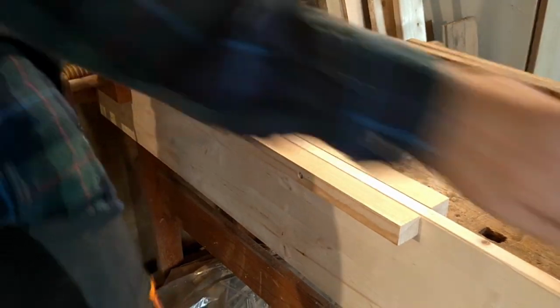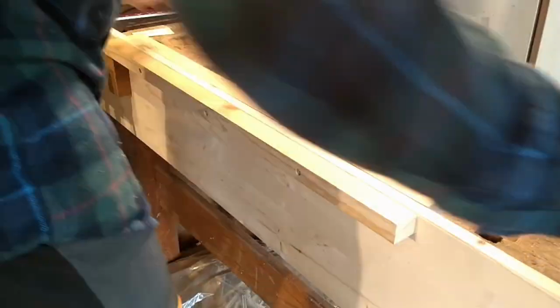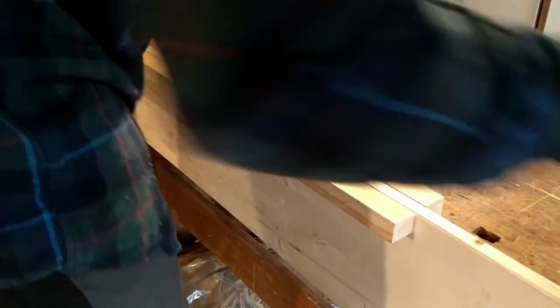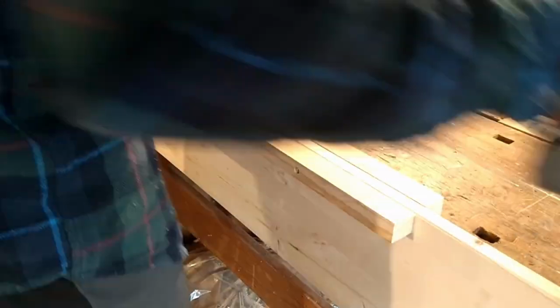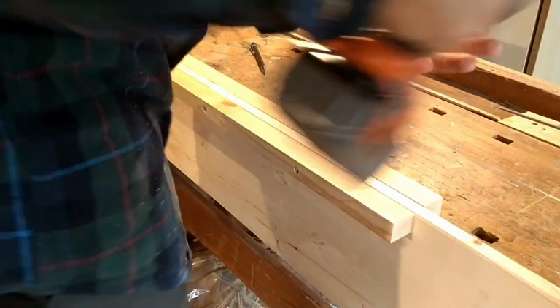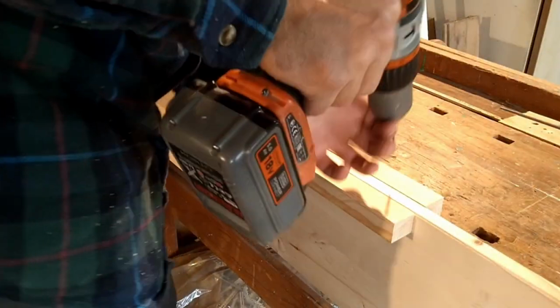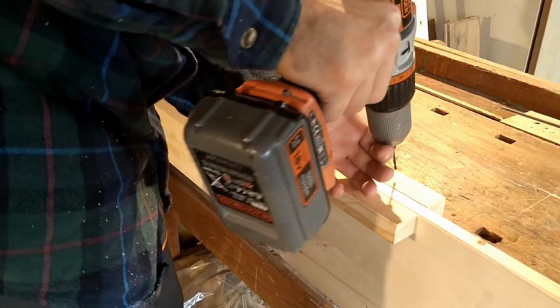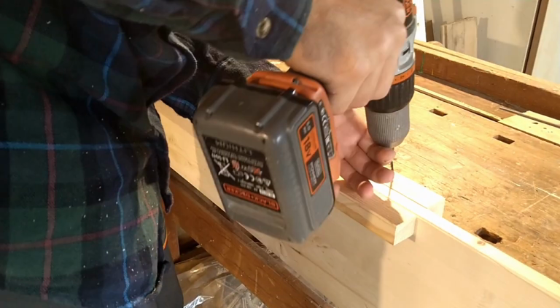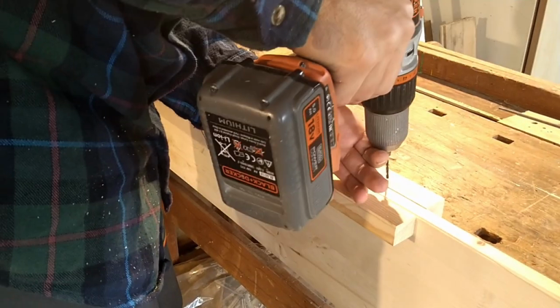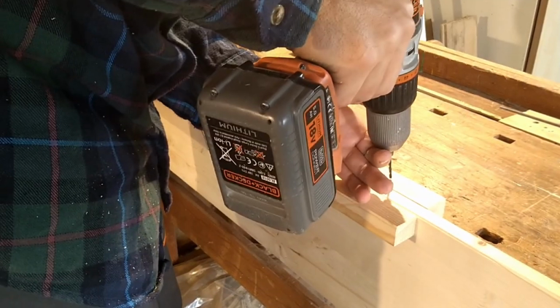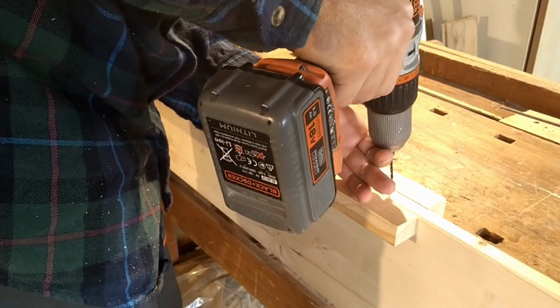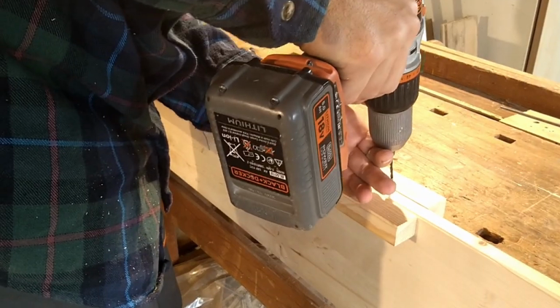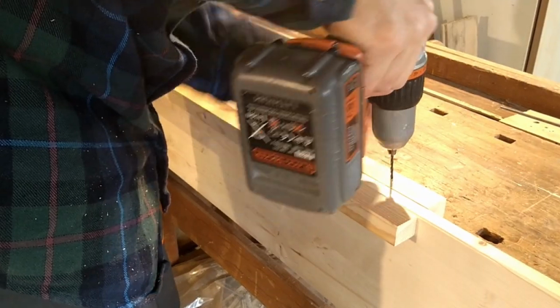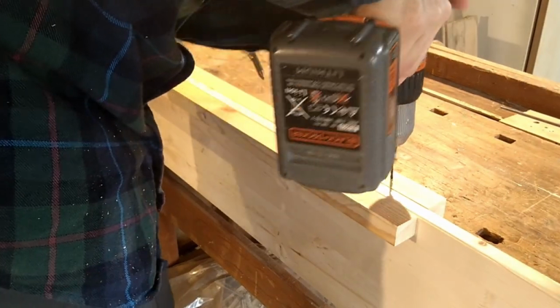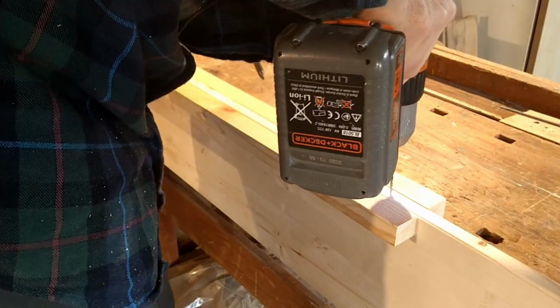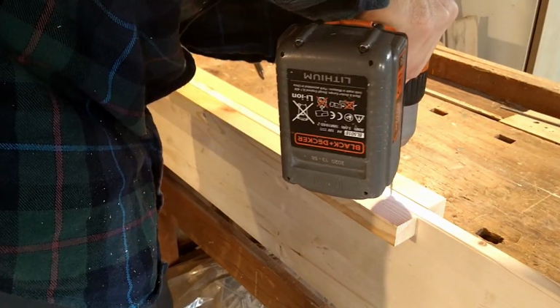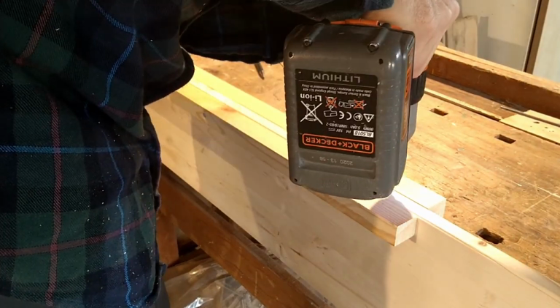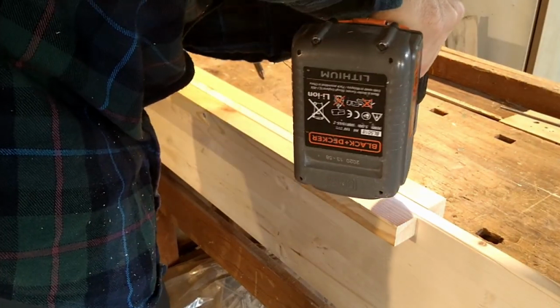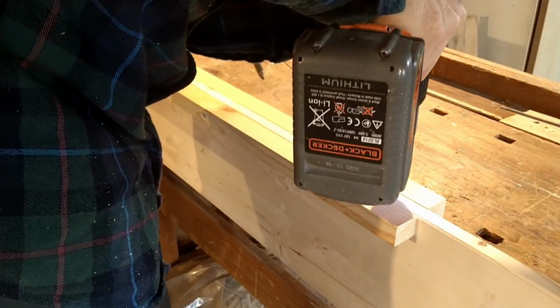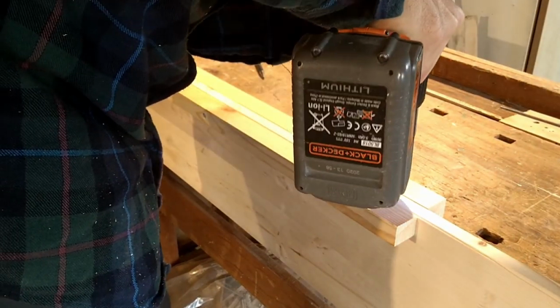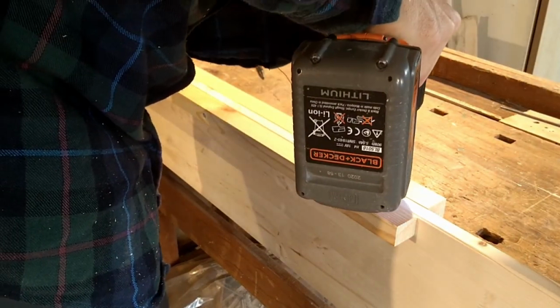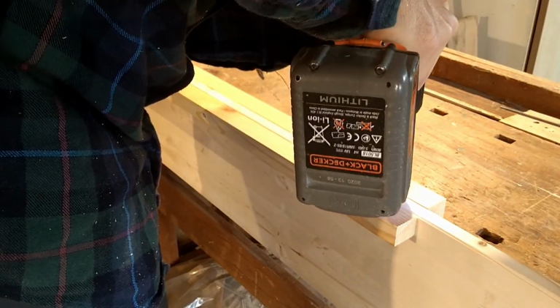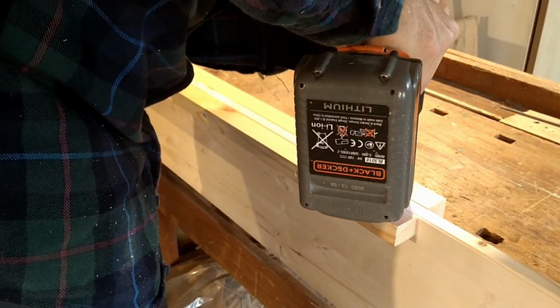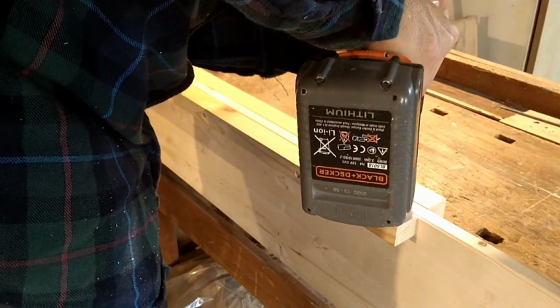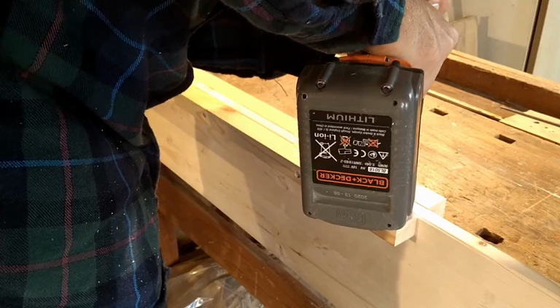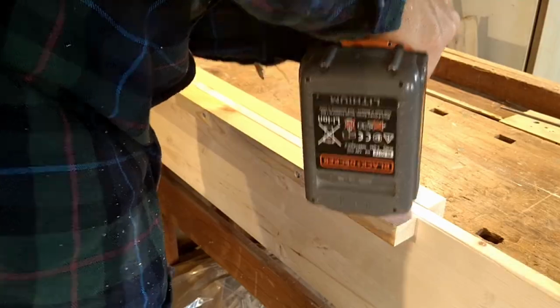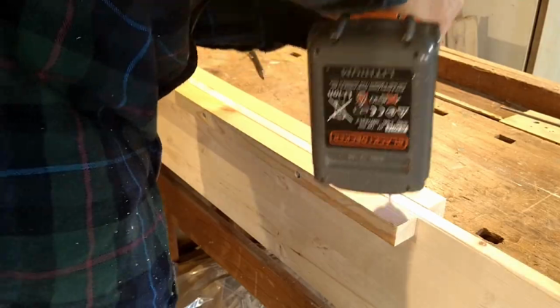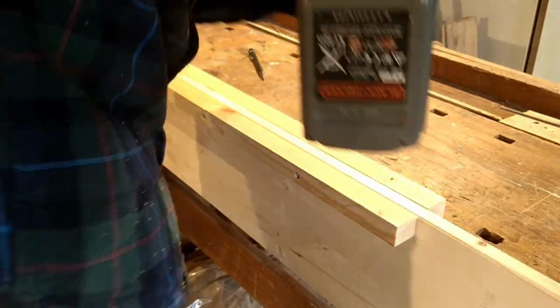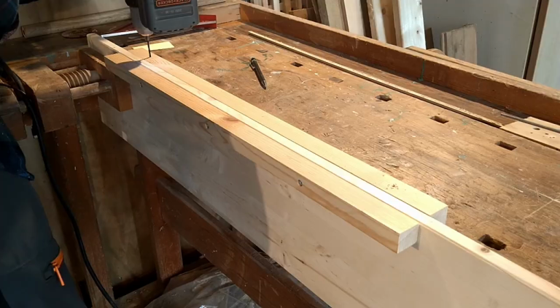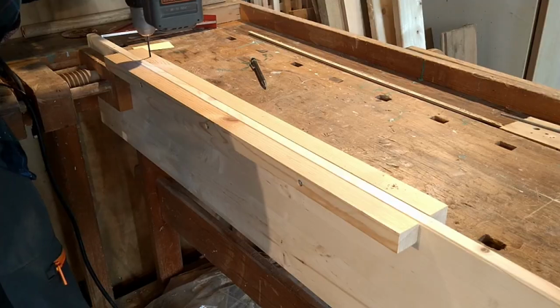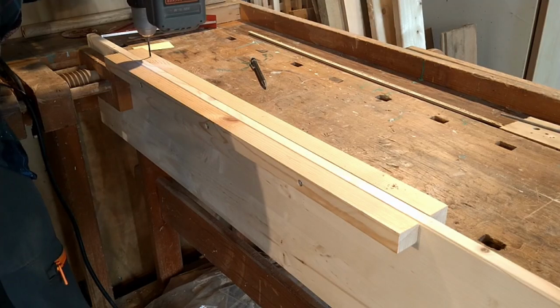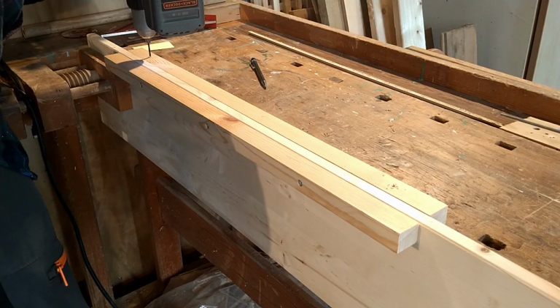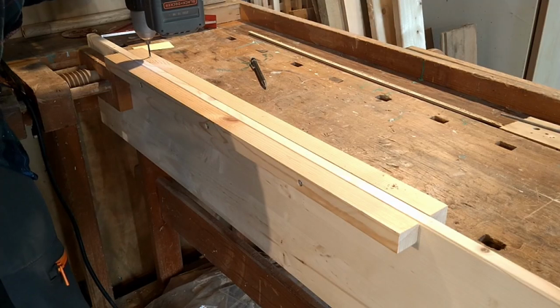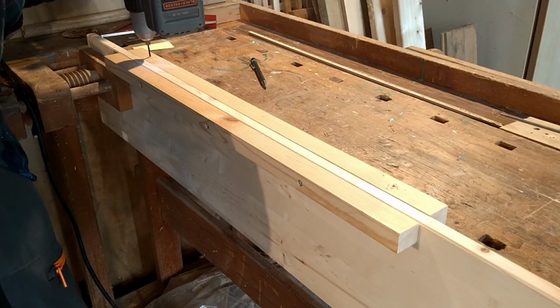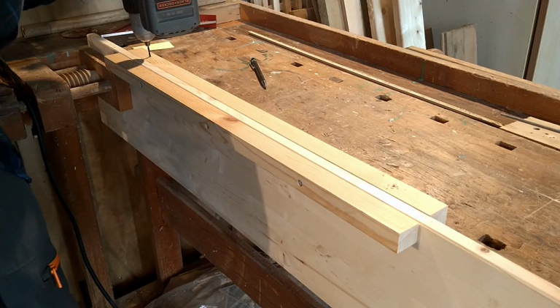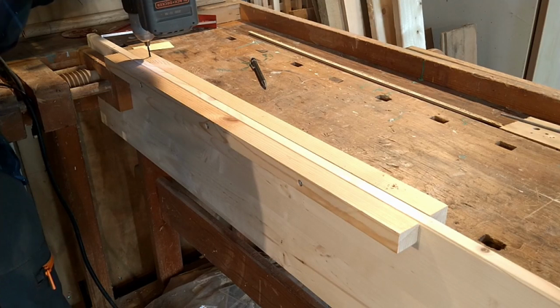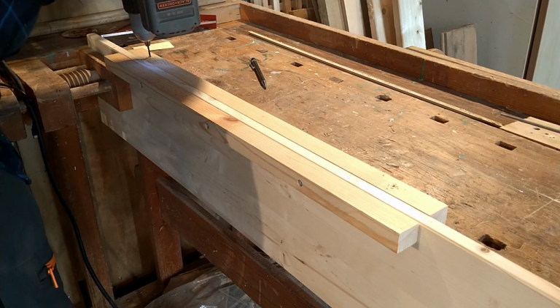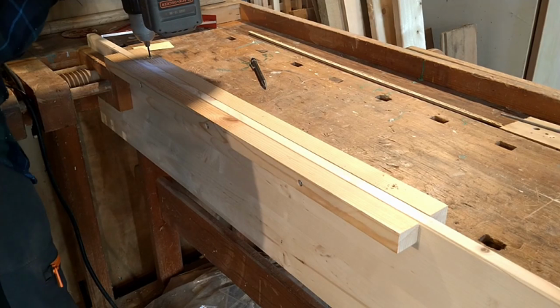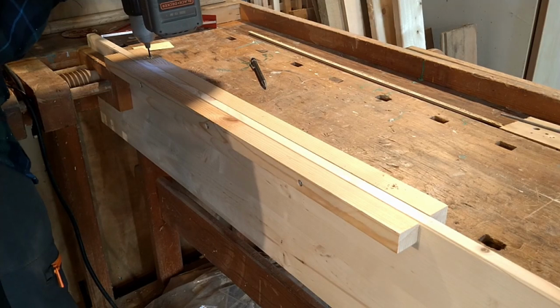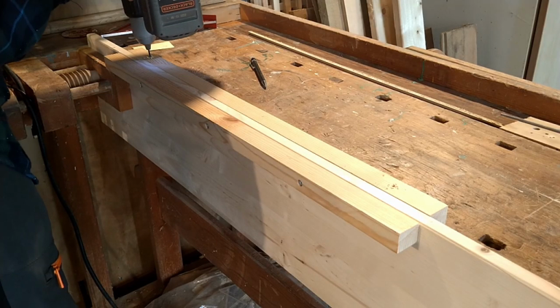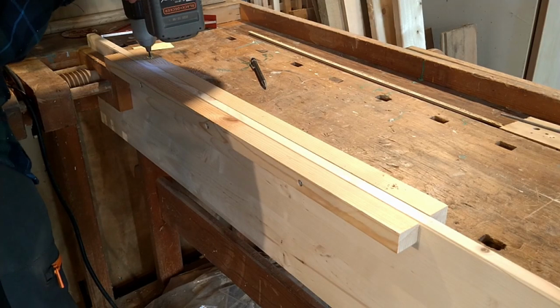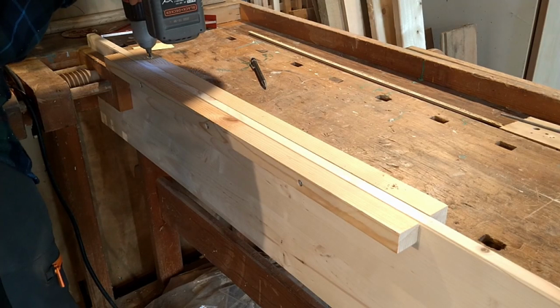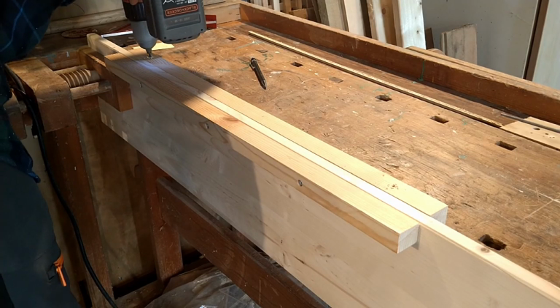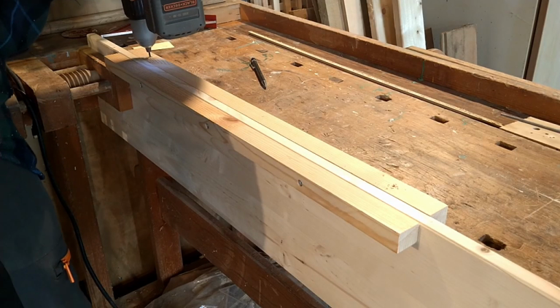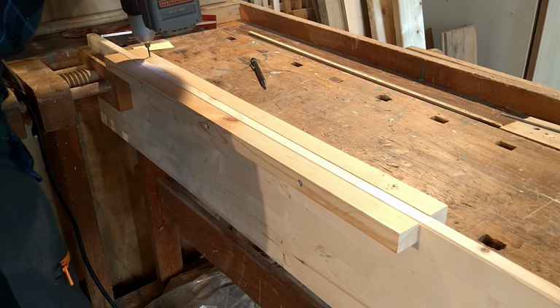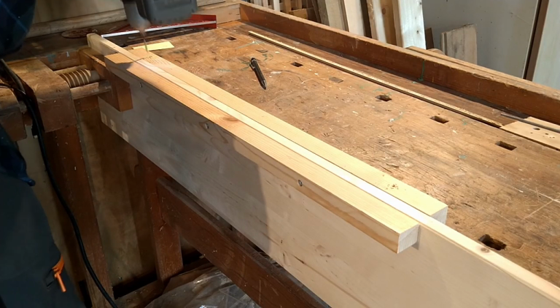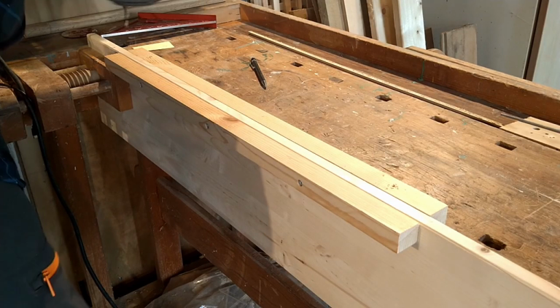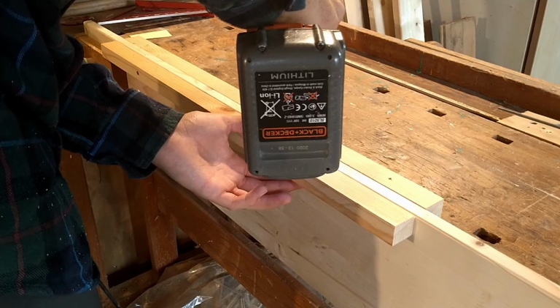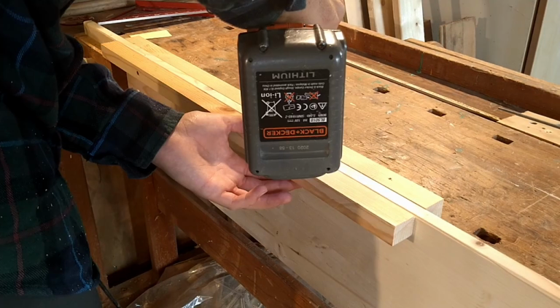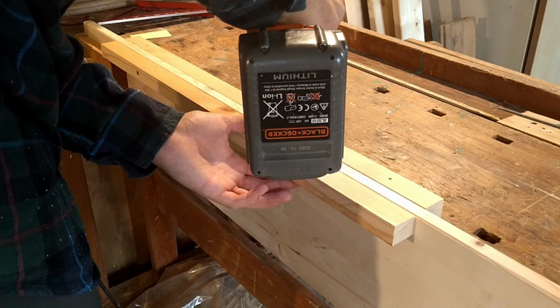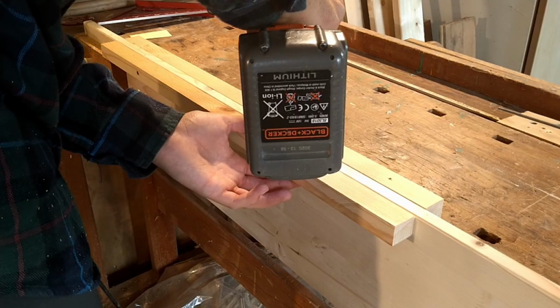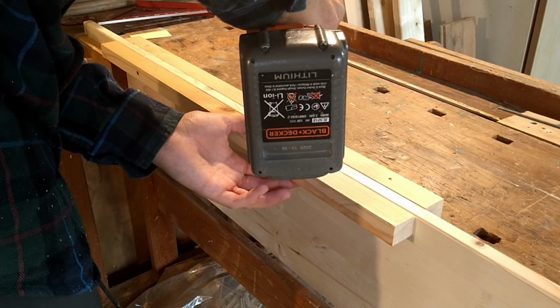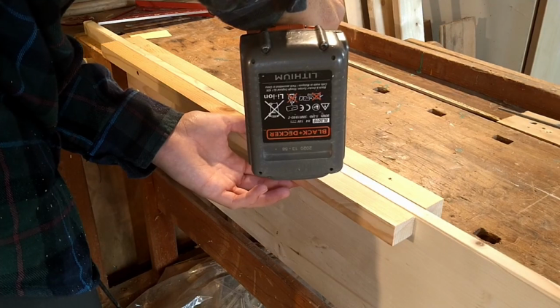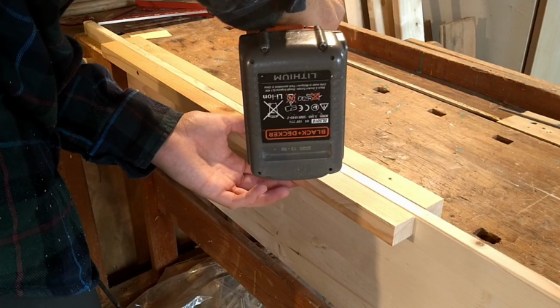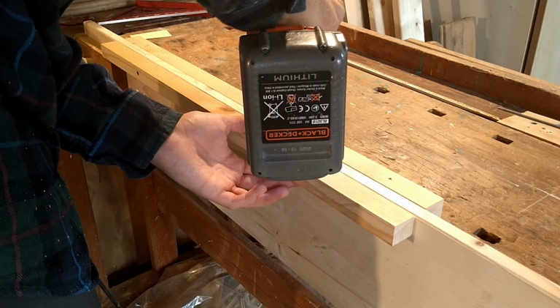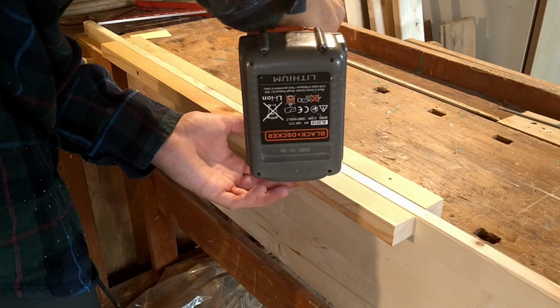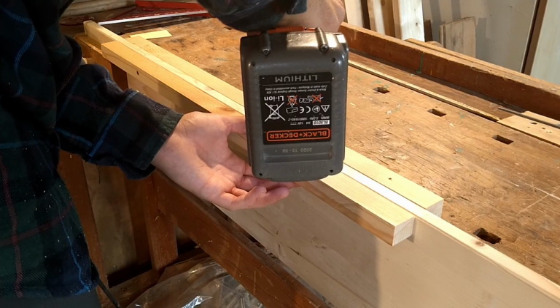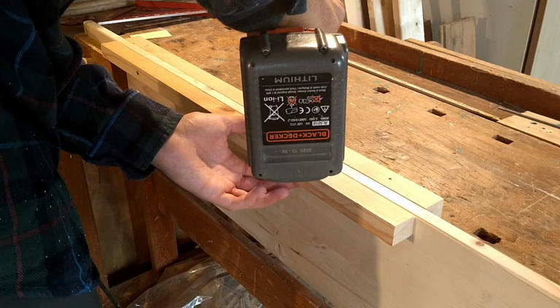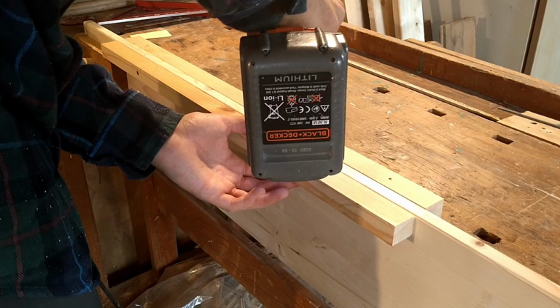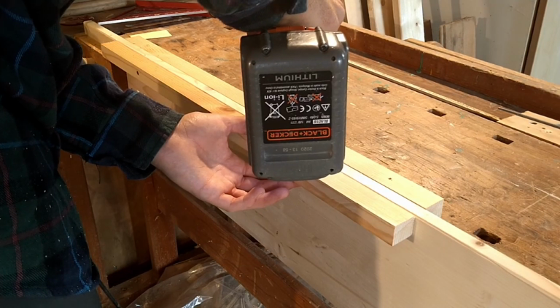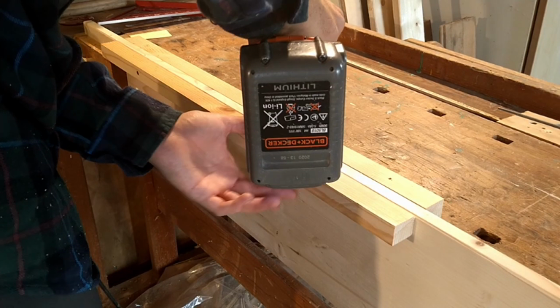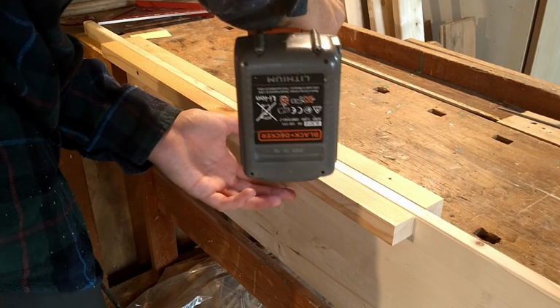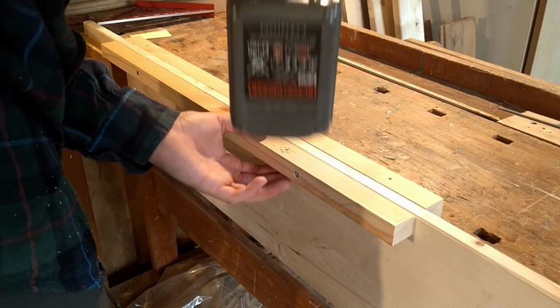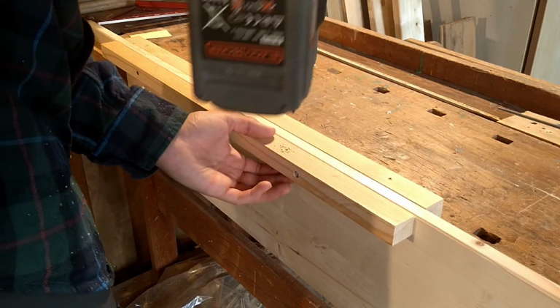I drilled the holes from the back even though I should have done it from the front, and I used a 4.5 millimeter drill.